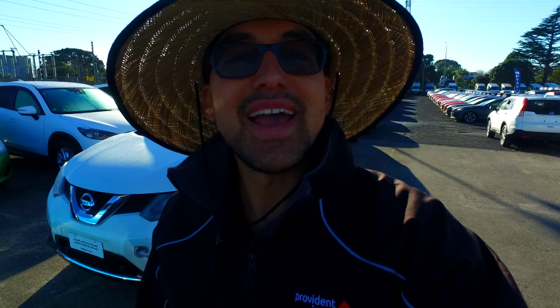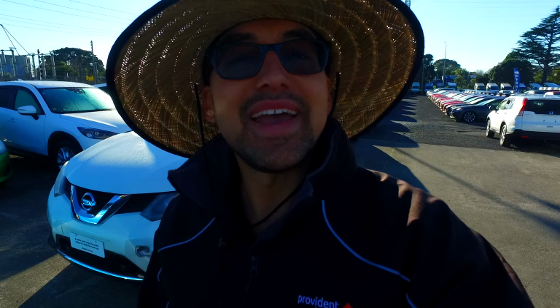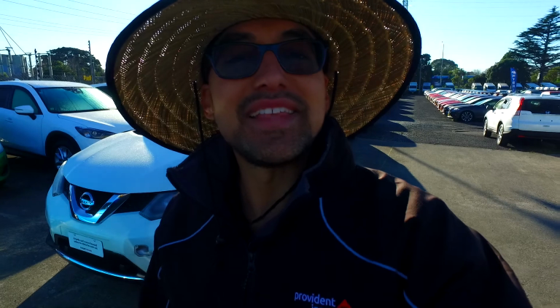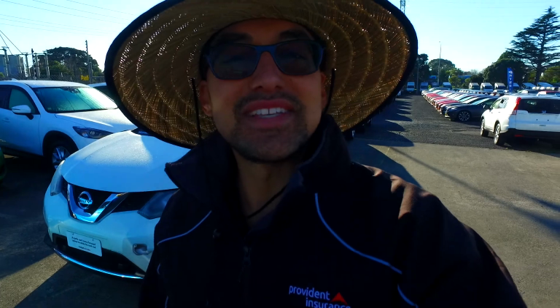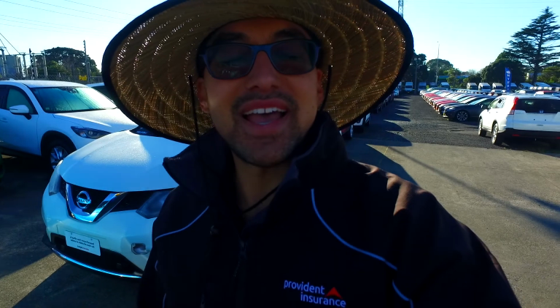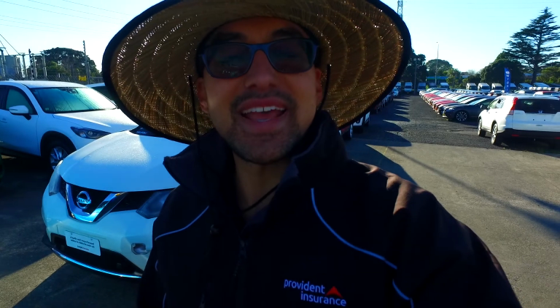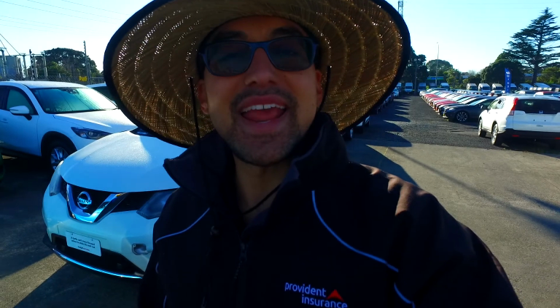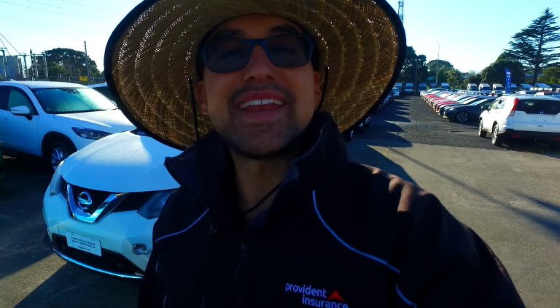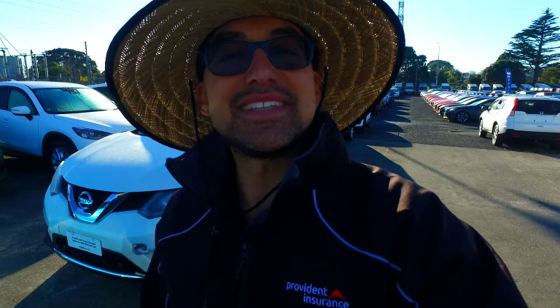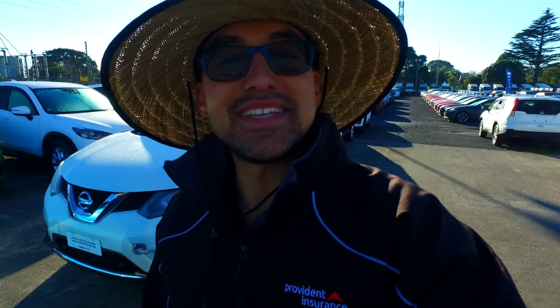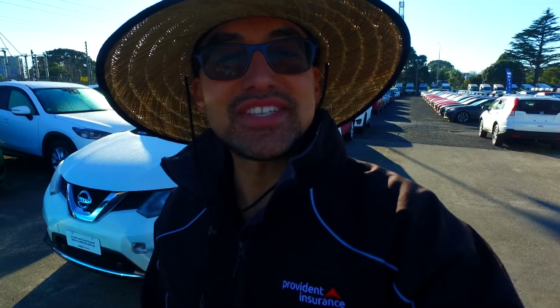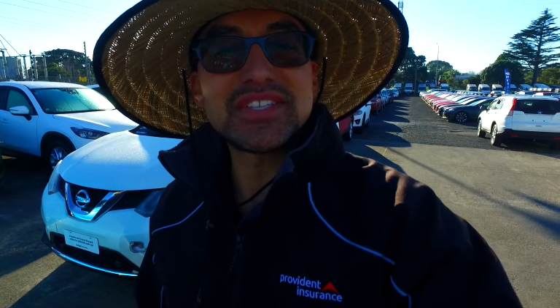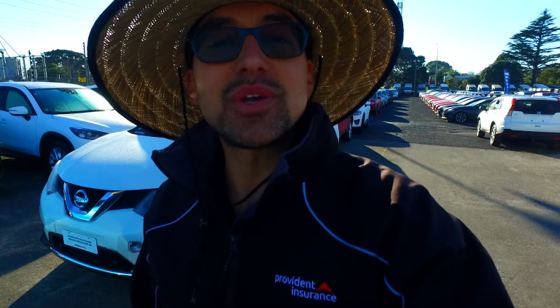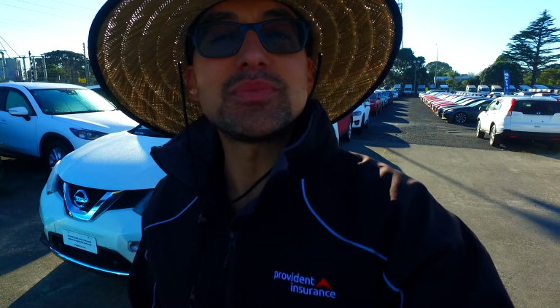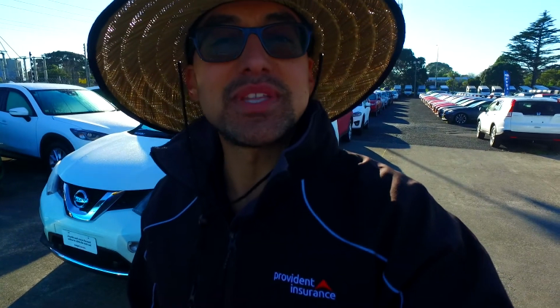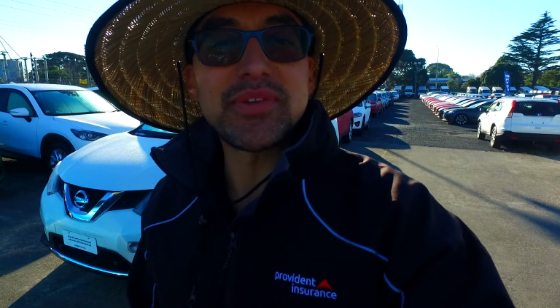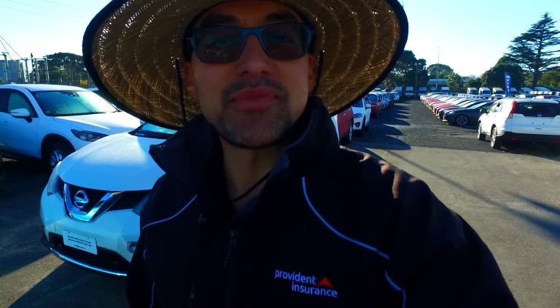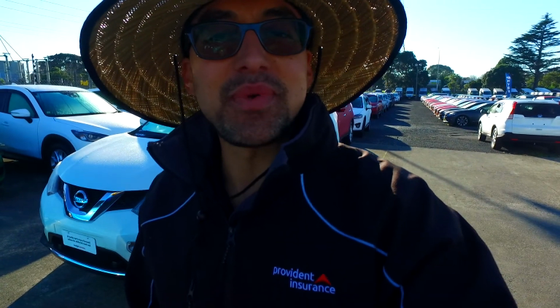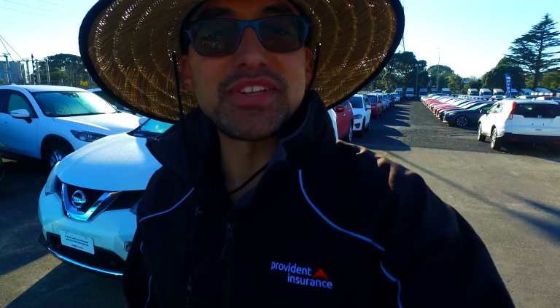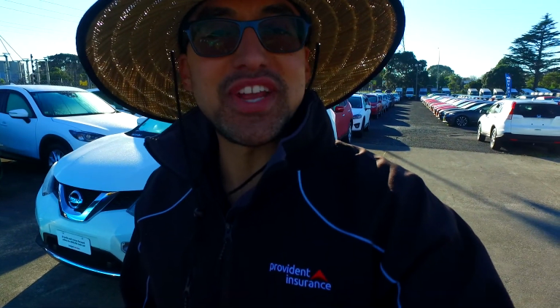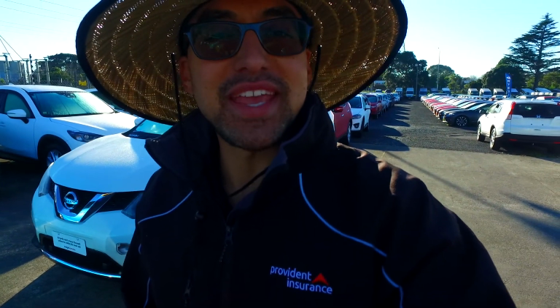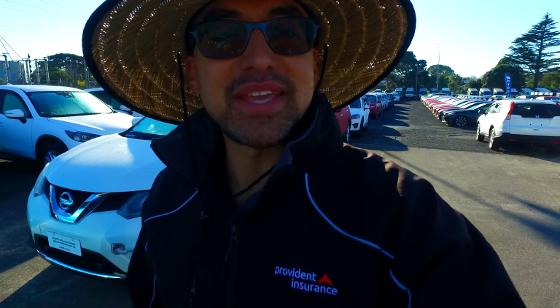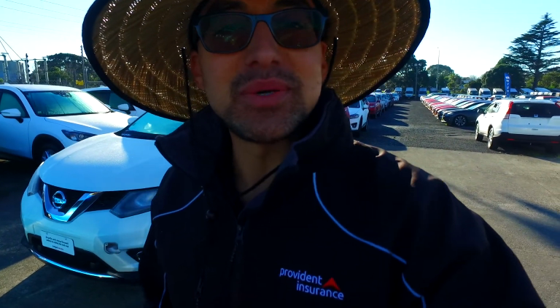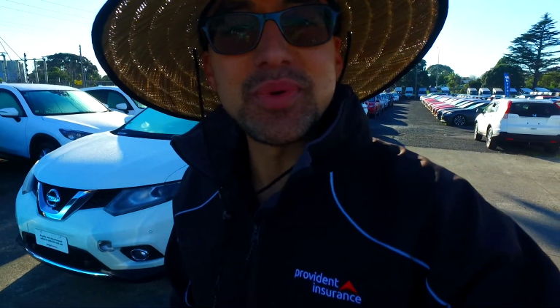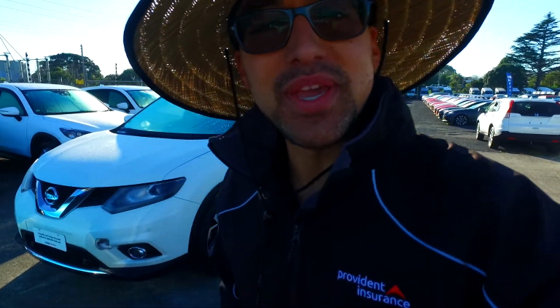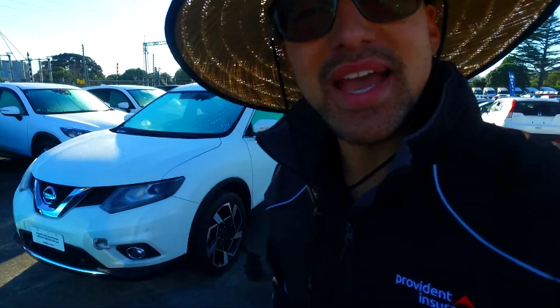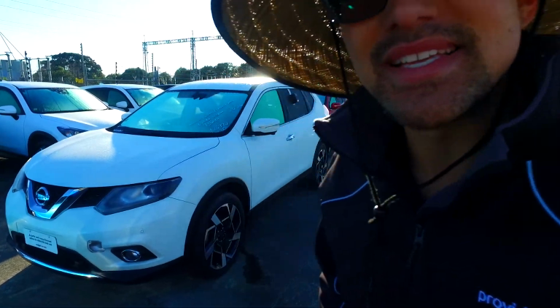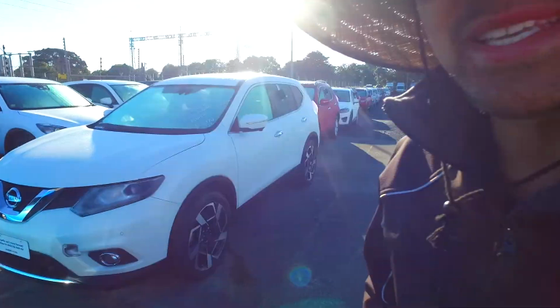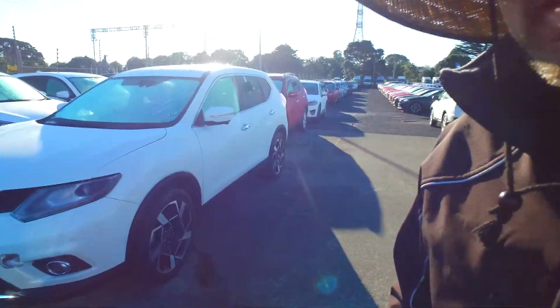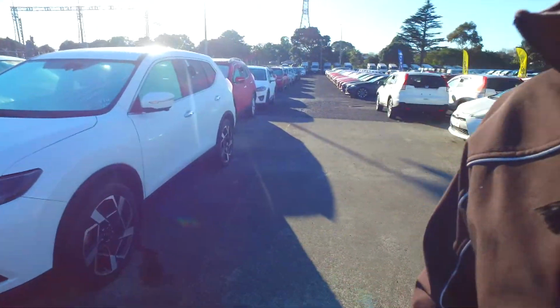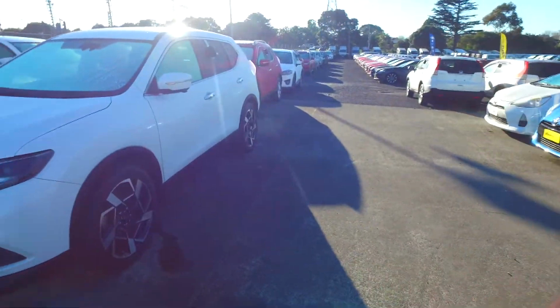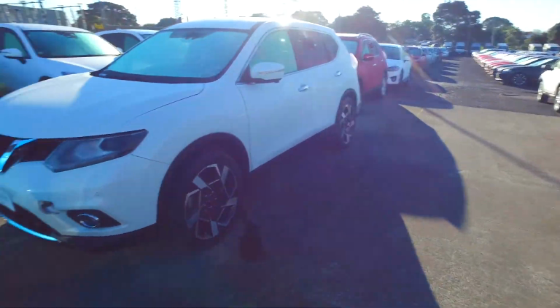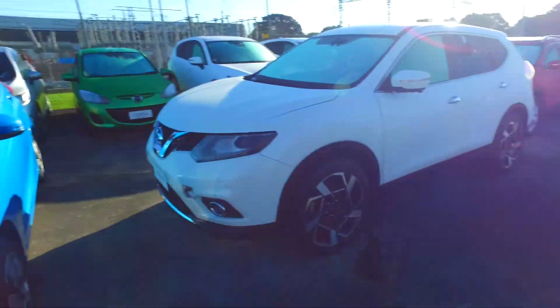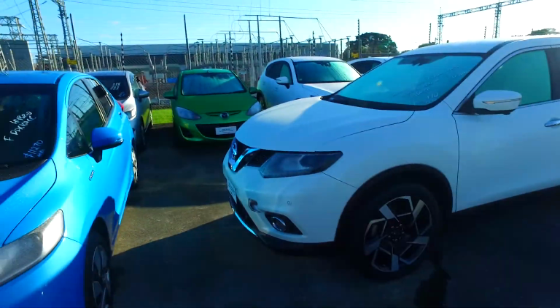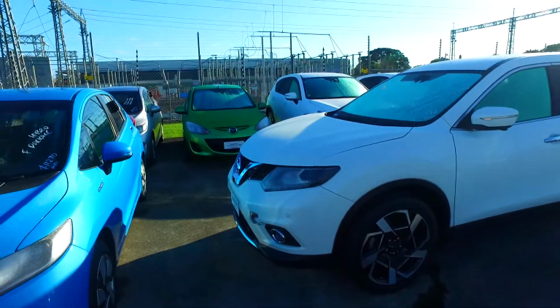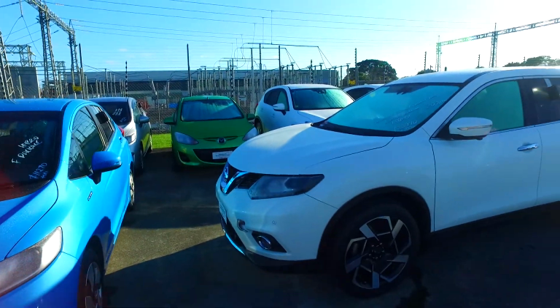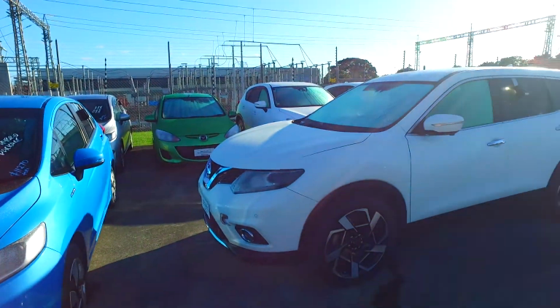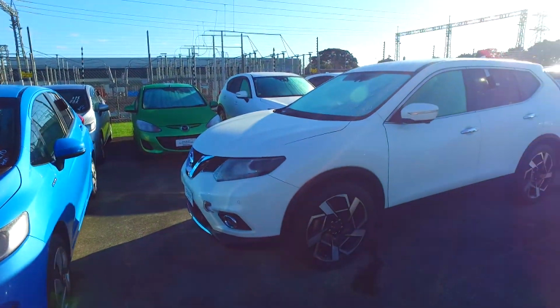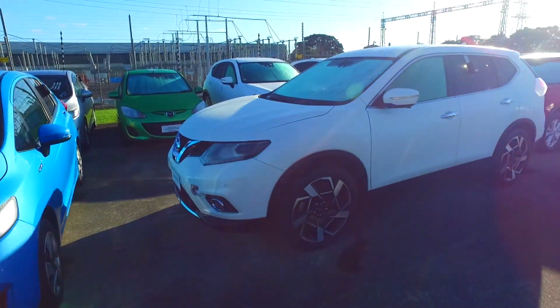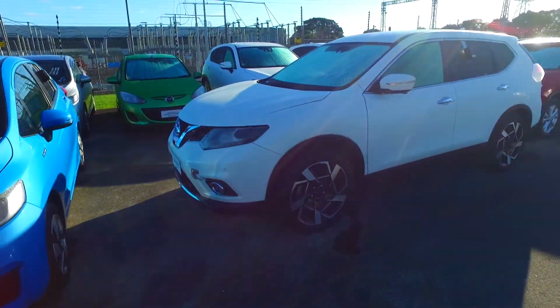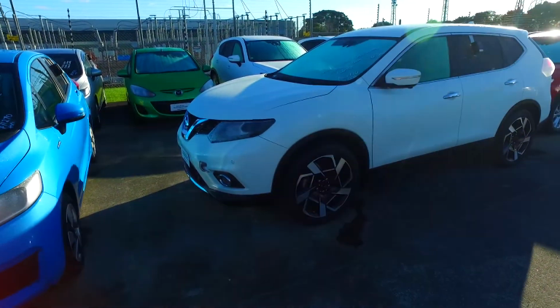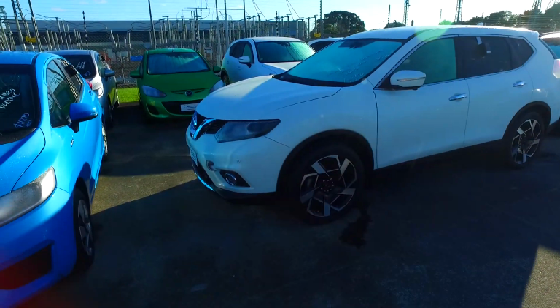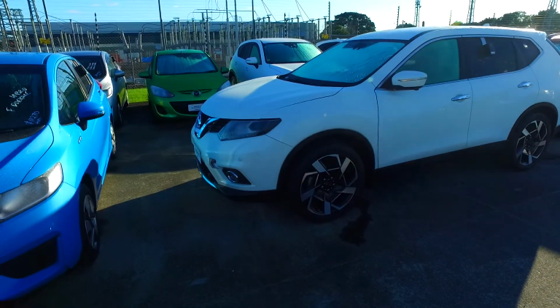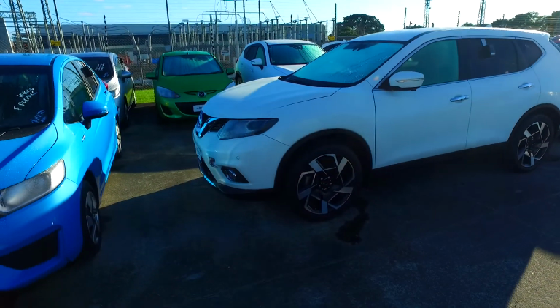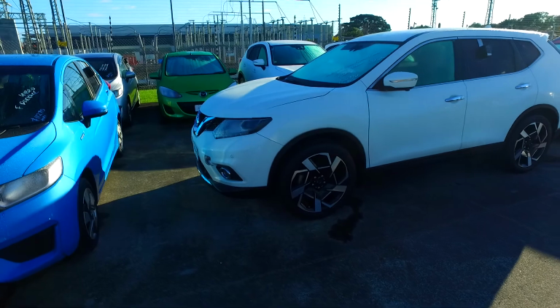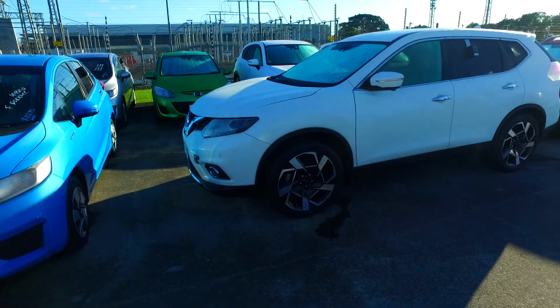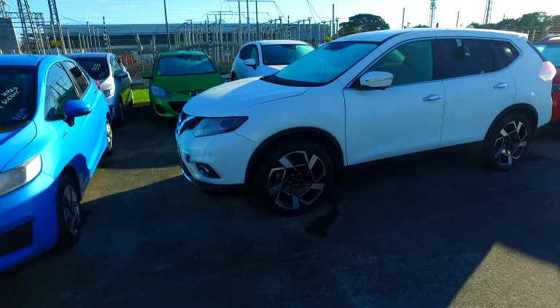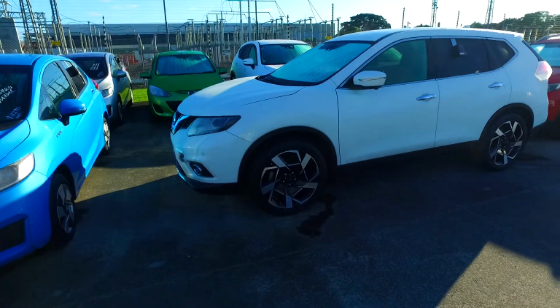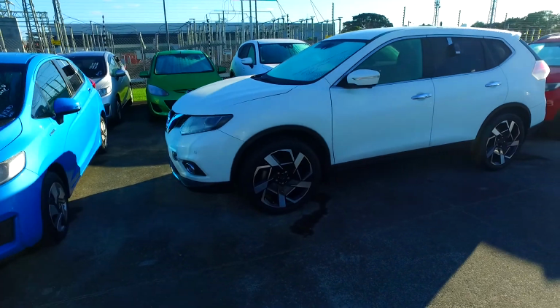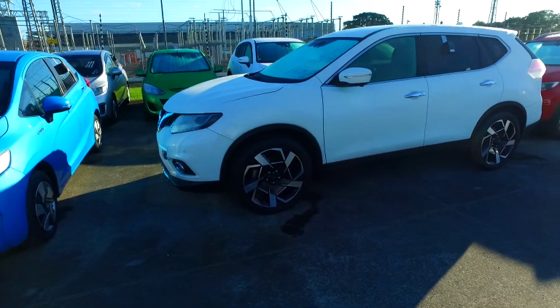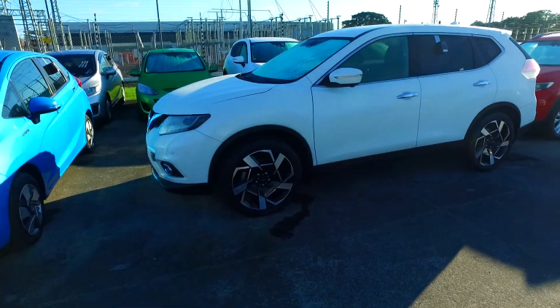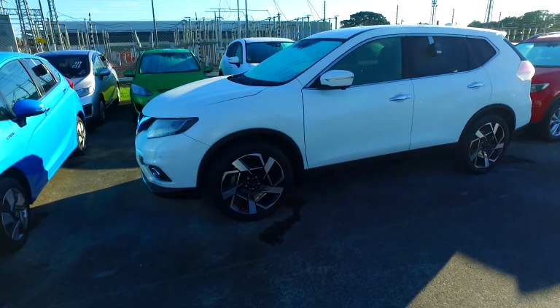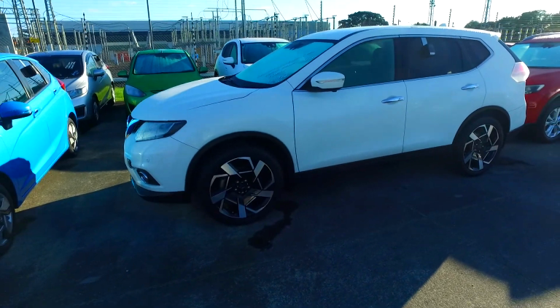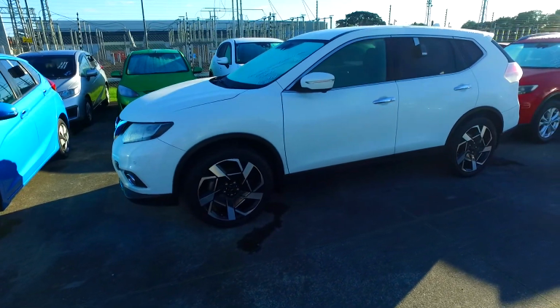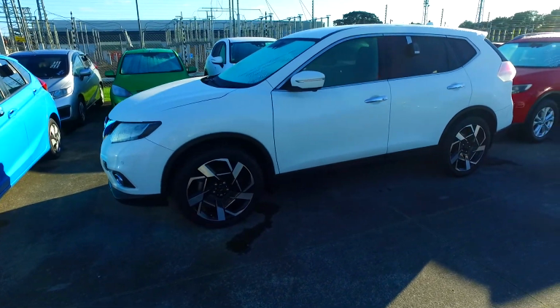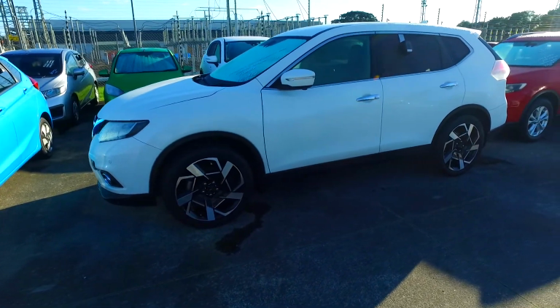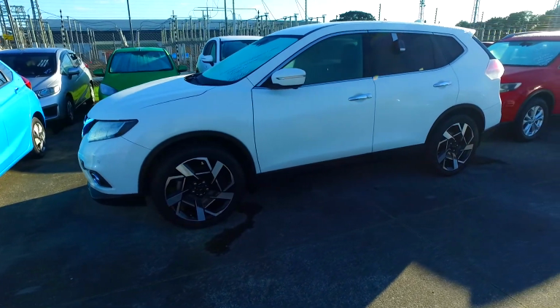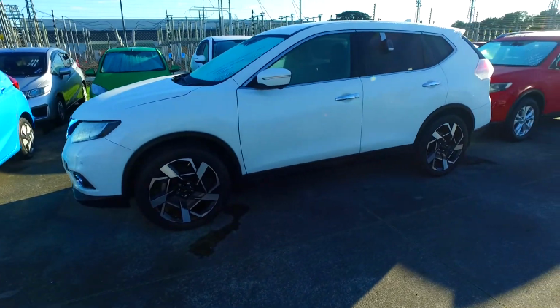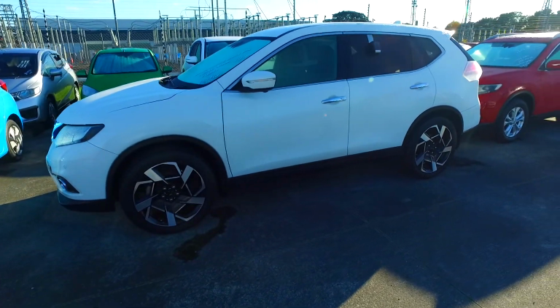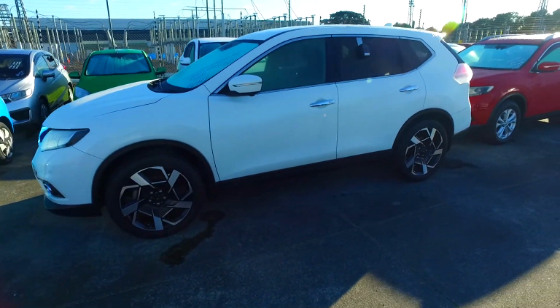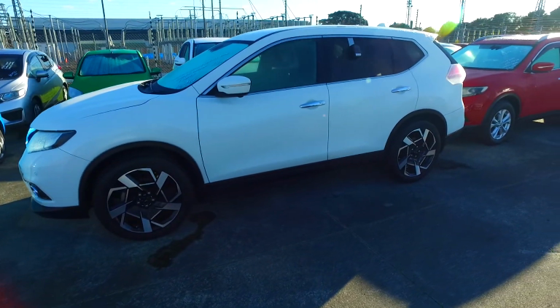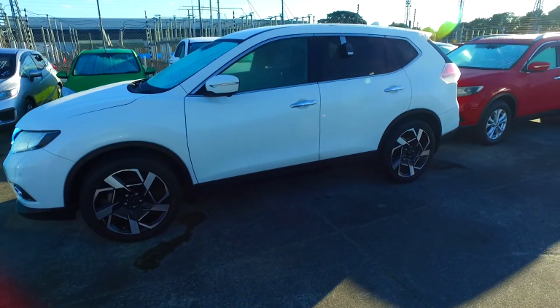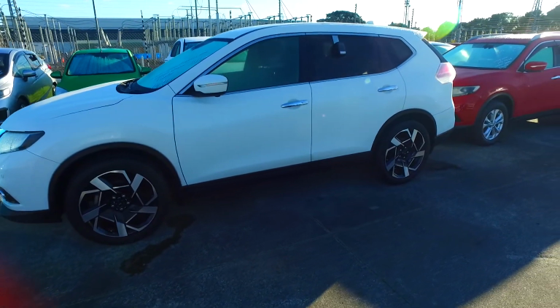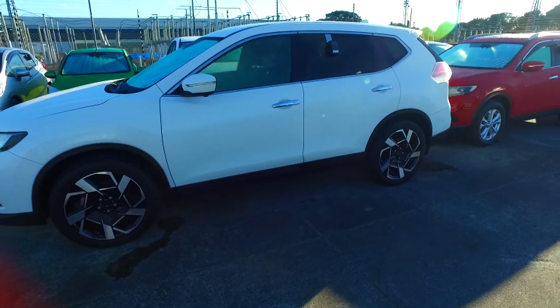Hey there, Diane and Nadisha Thompson here from Budget and Cool Cars in Manica. Thank you for your email inquiry in regards to one of our many Nissan X-Trails.